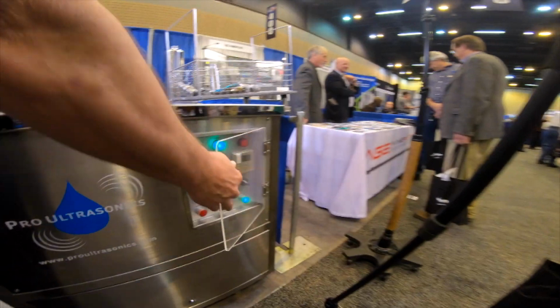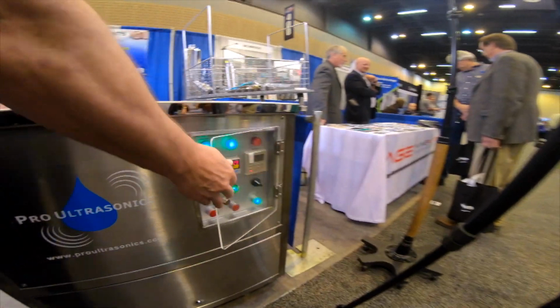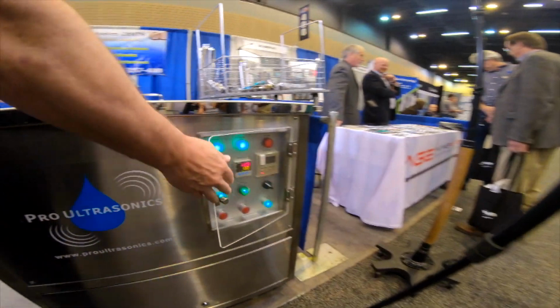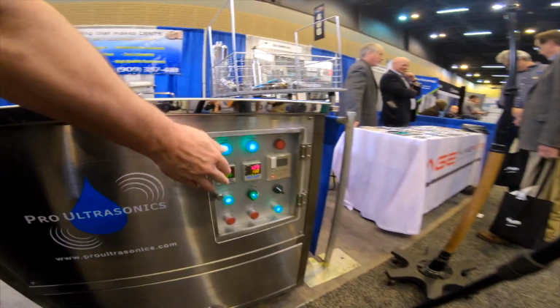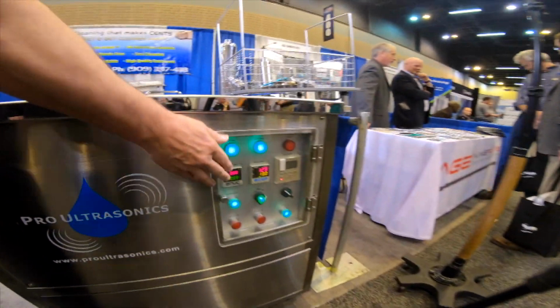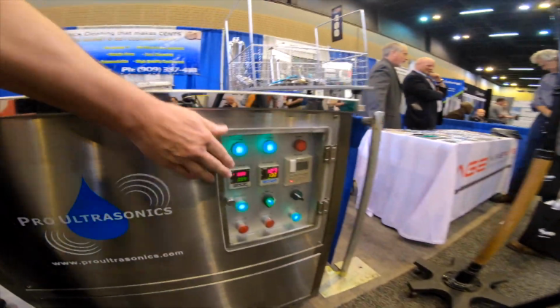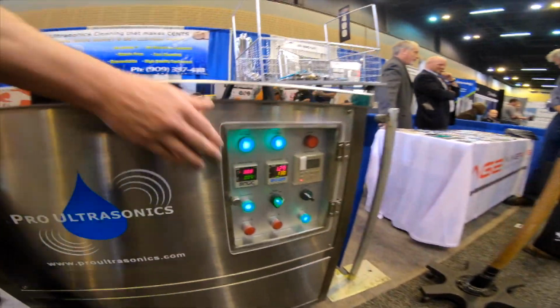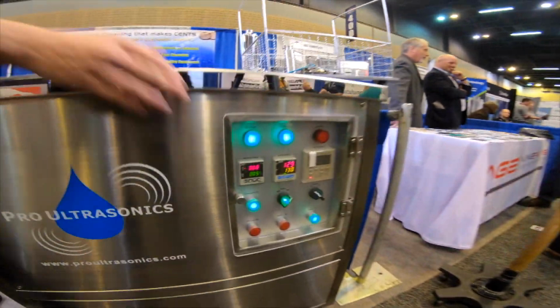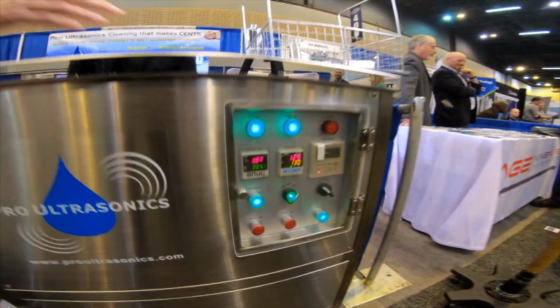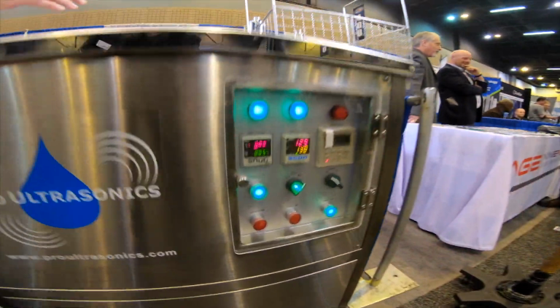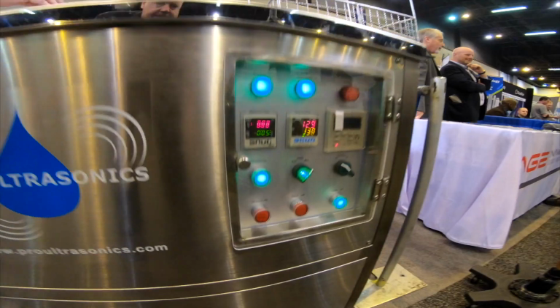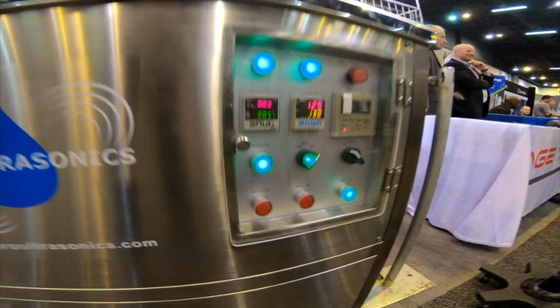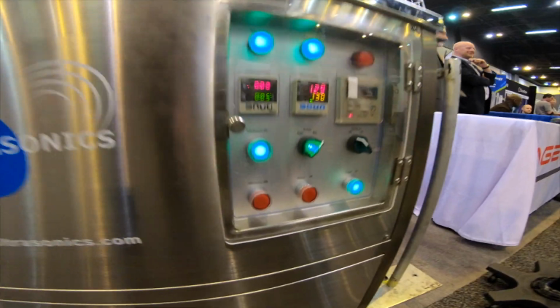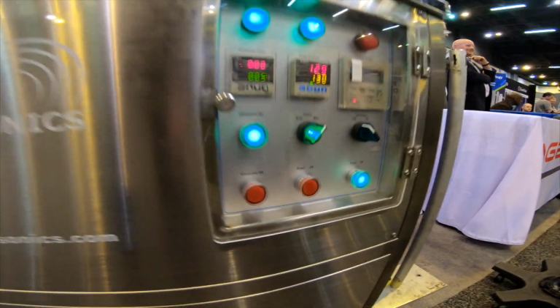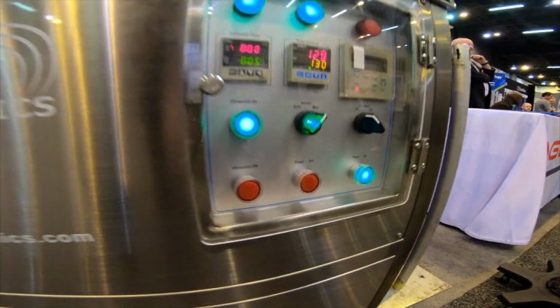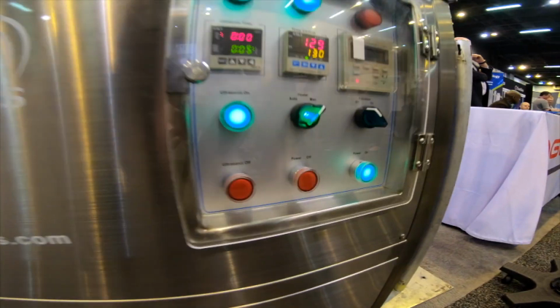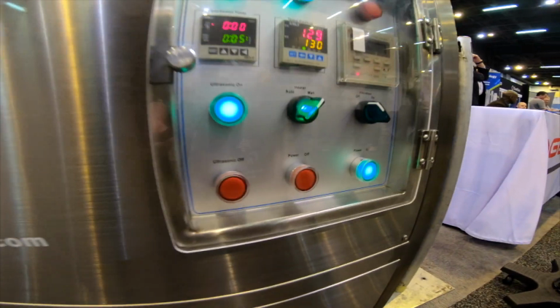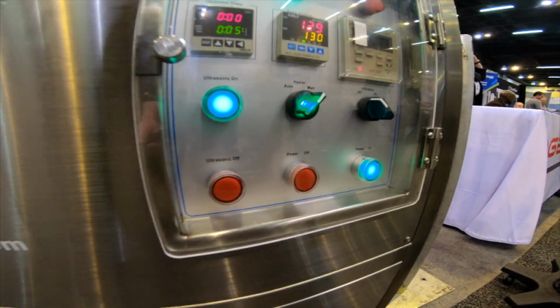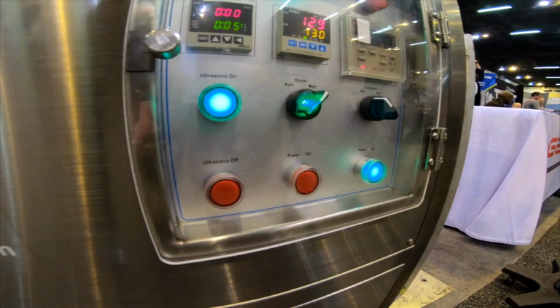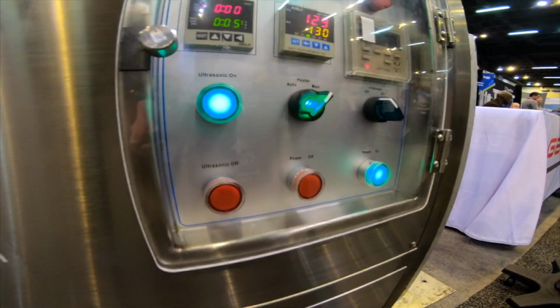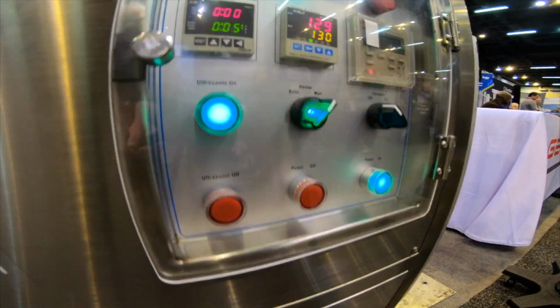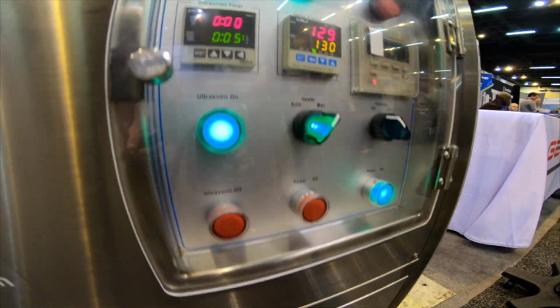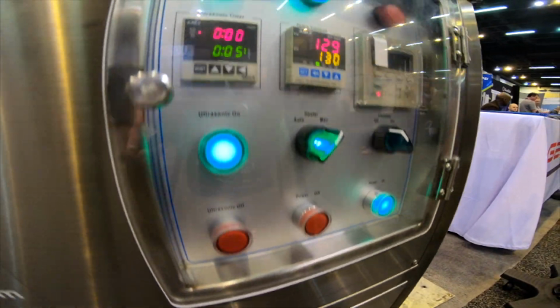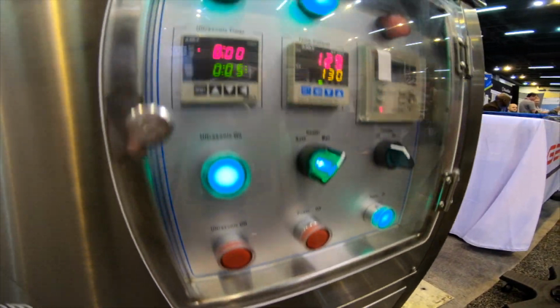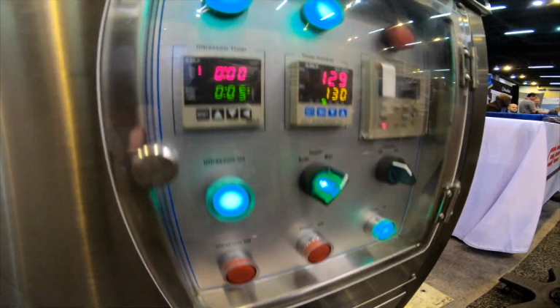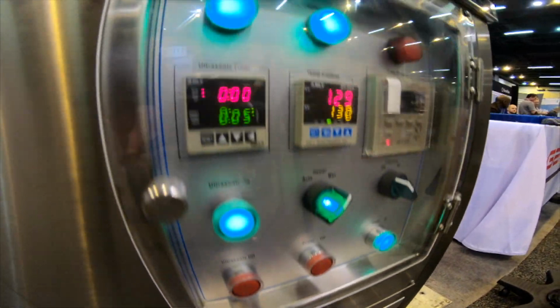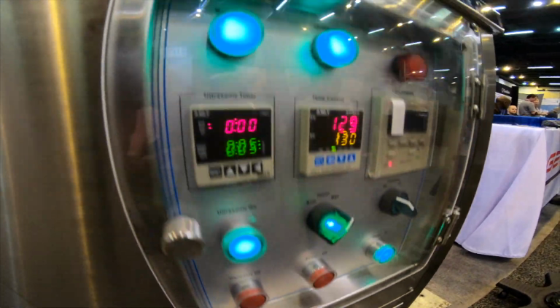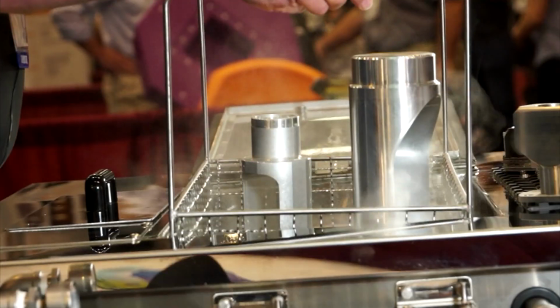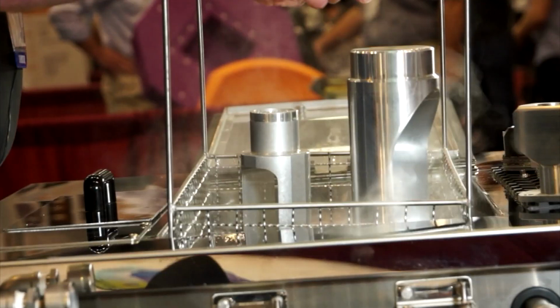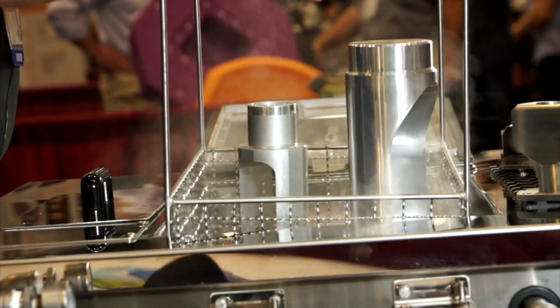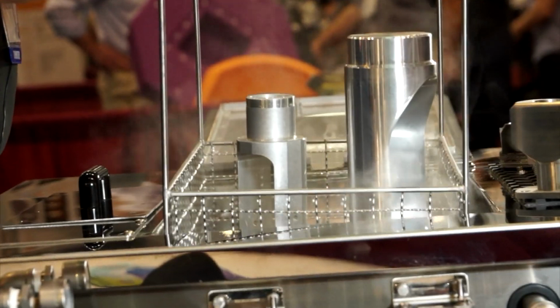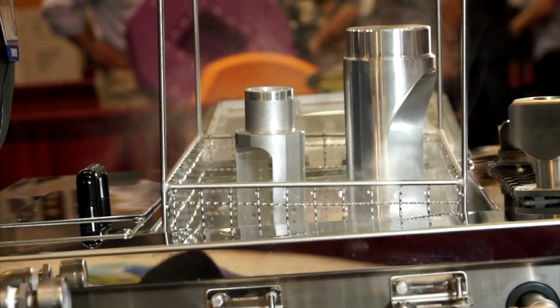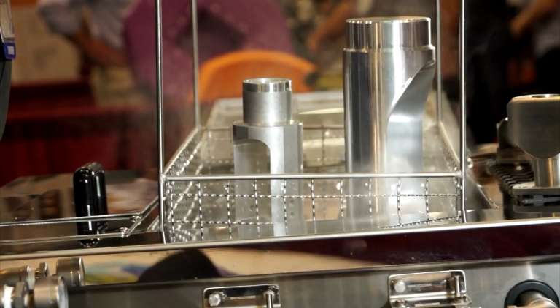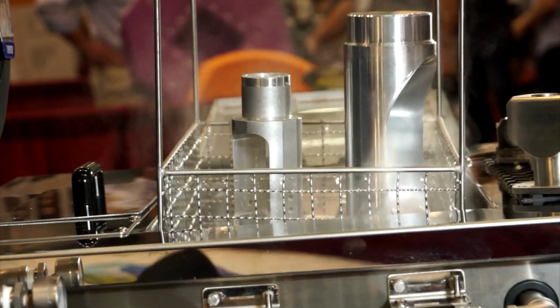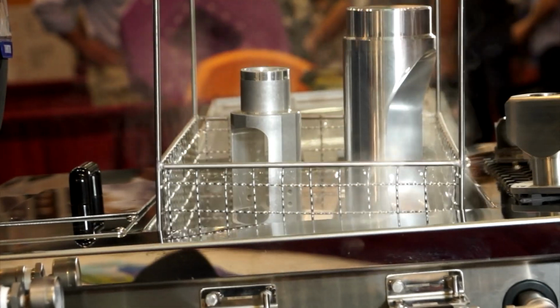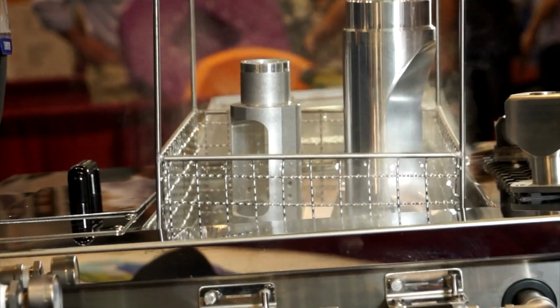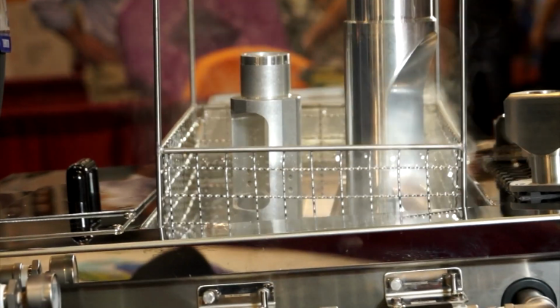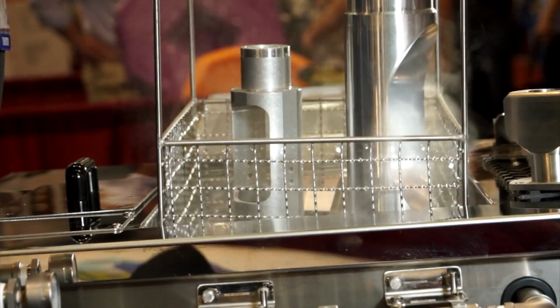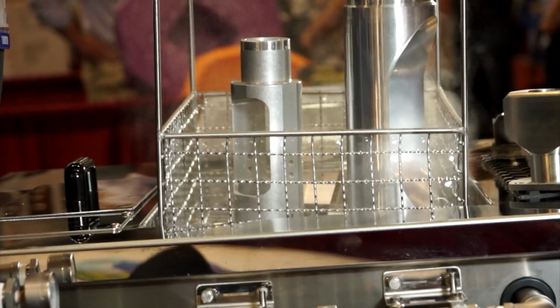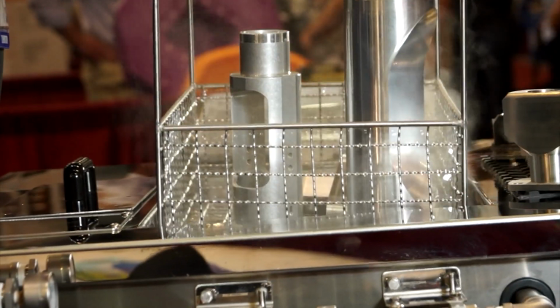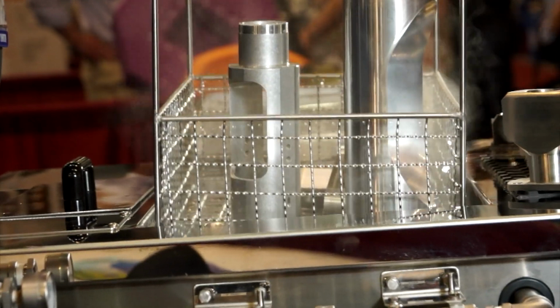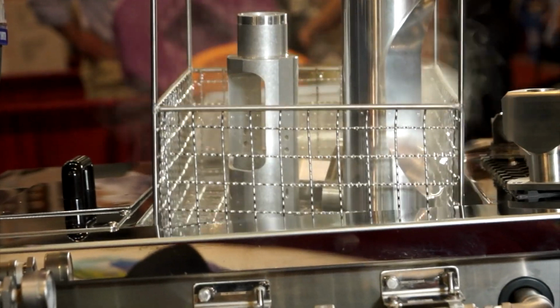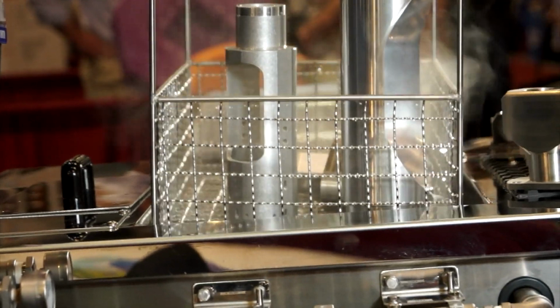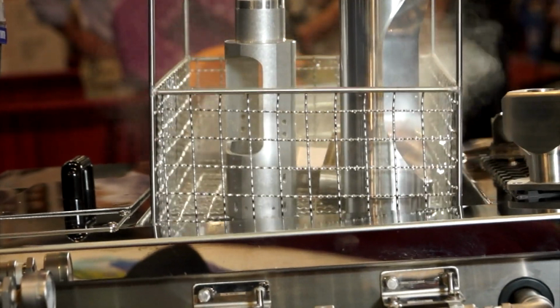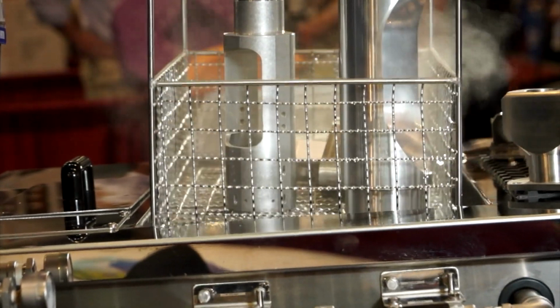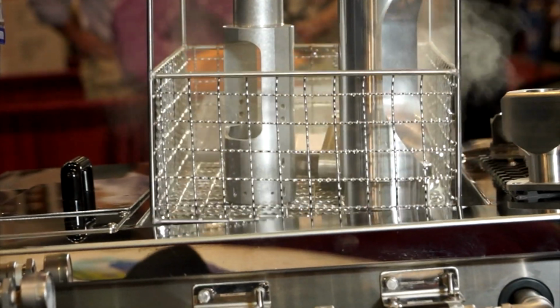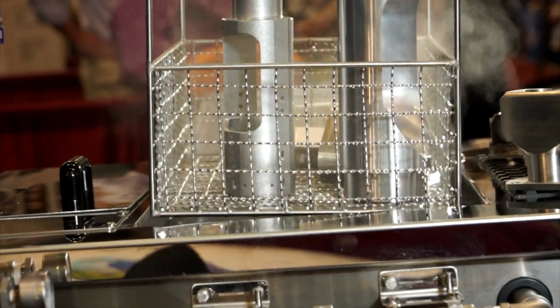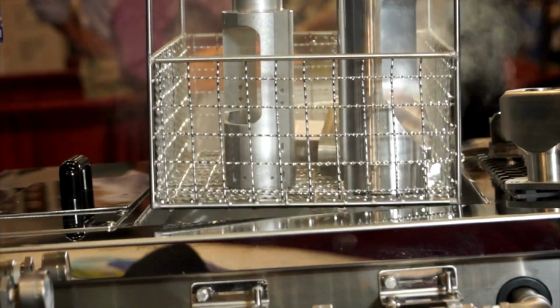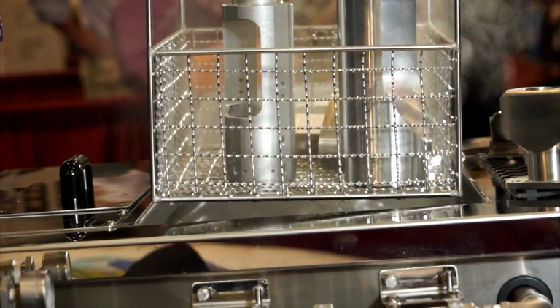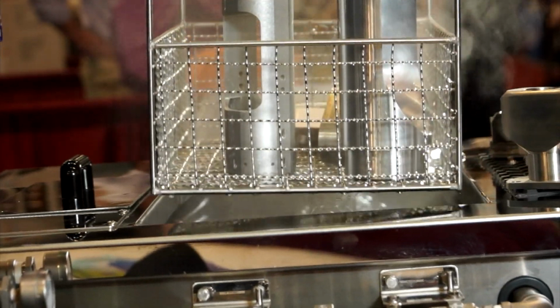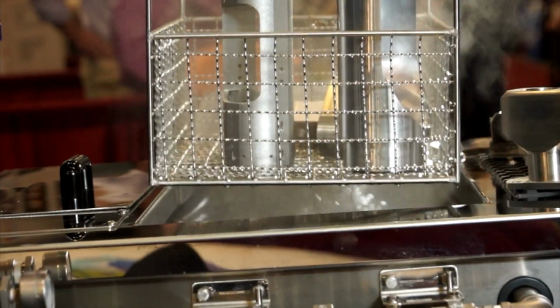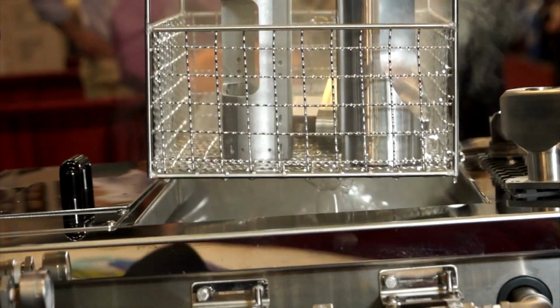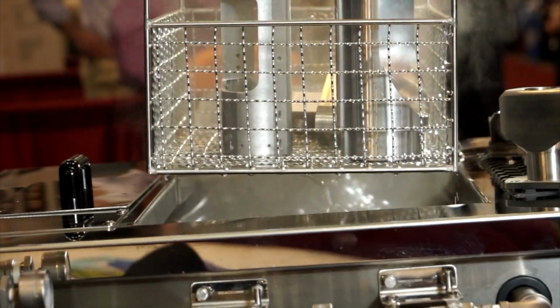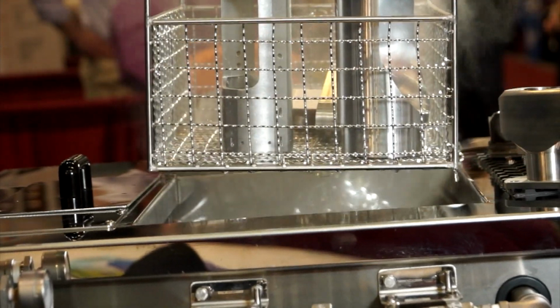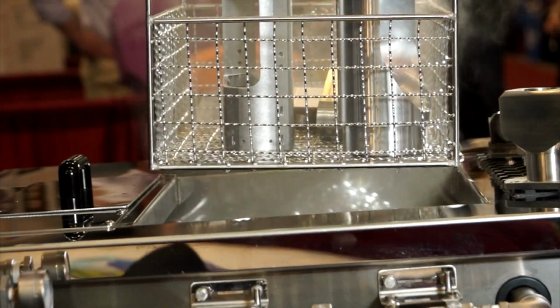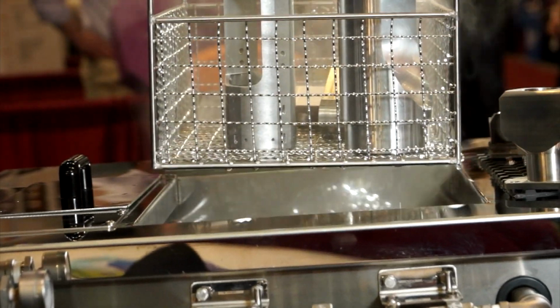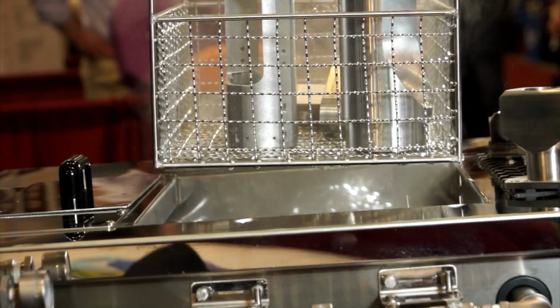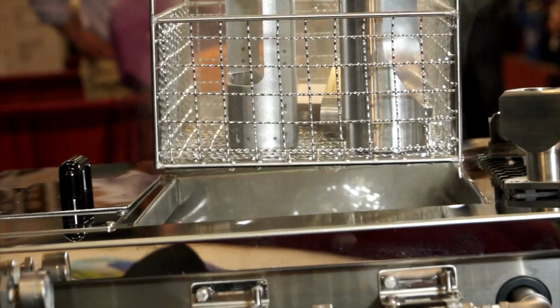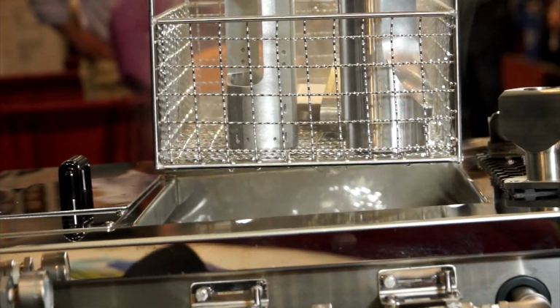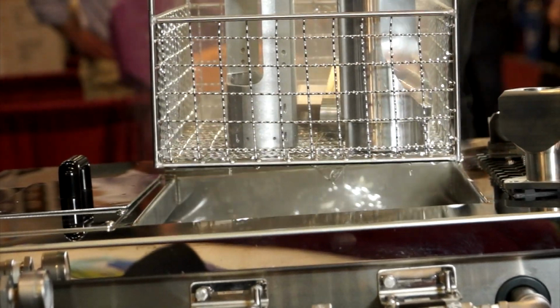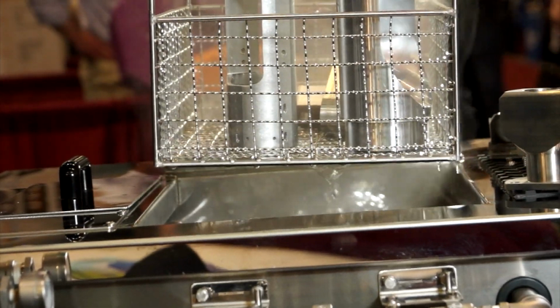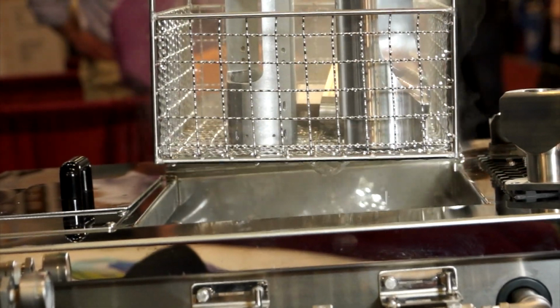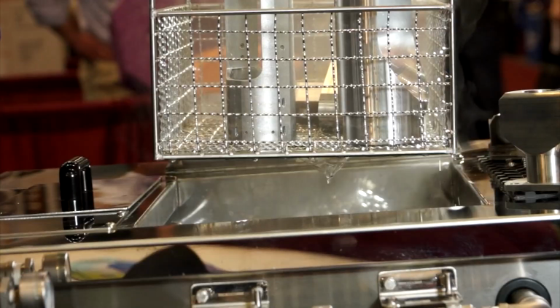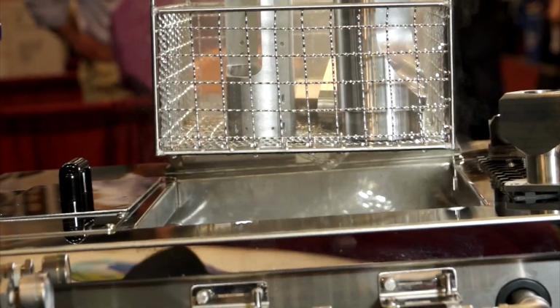And we can do the same for all of our parts. We can clean this whole basket full of materials in one application.